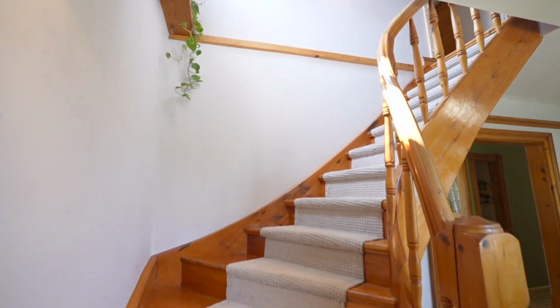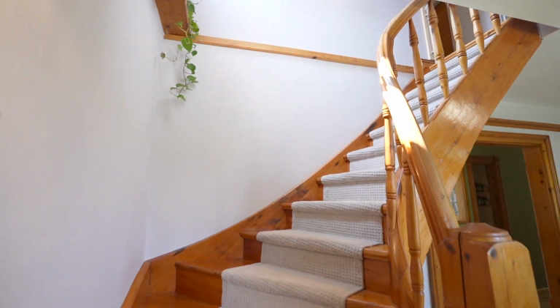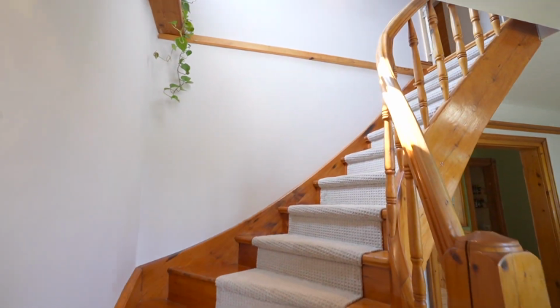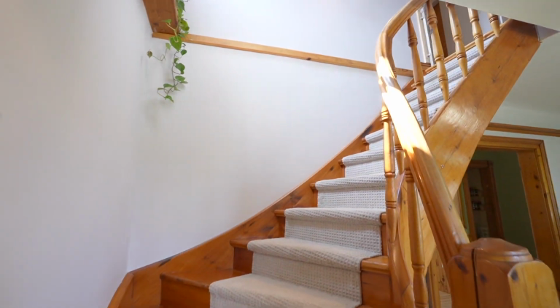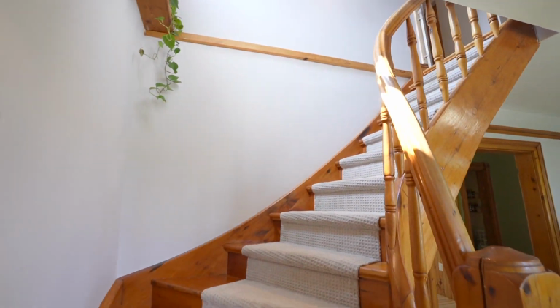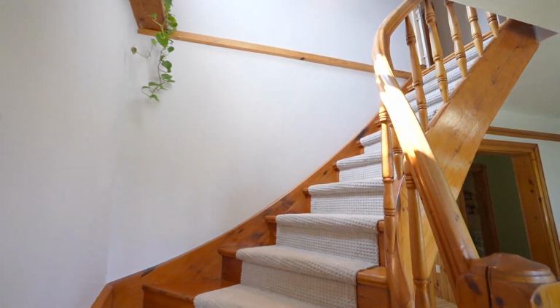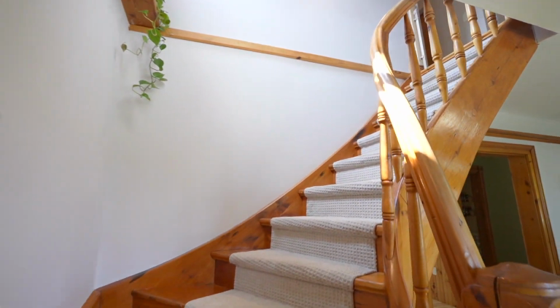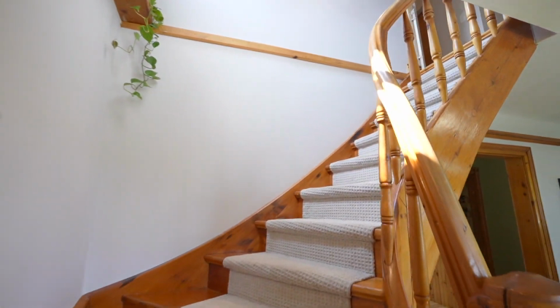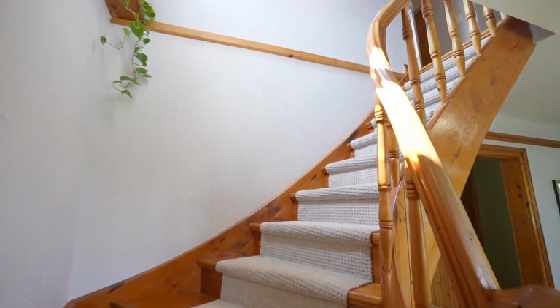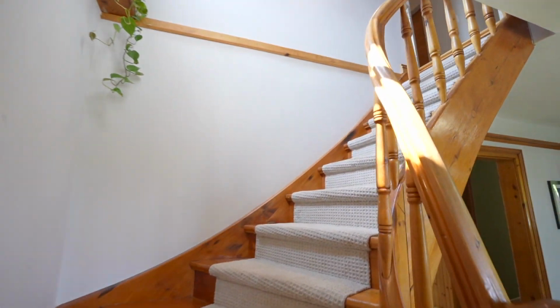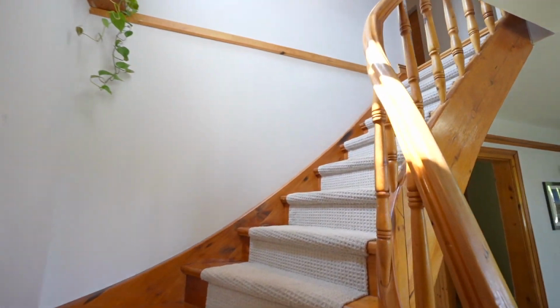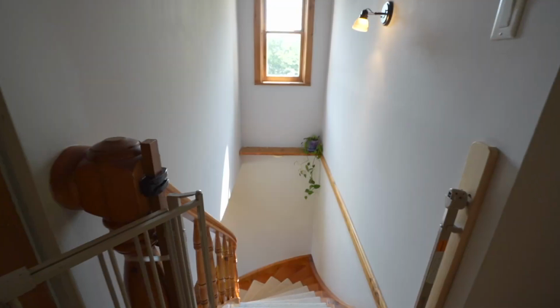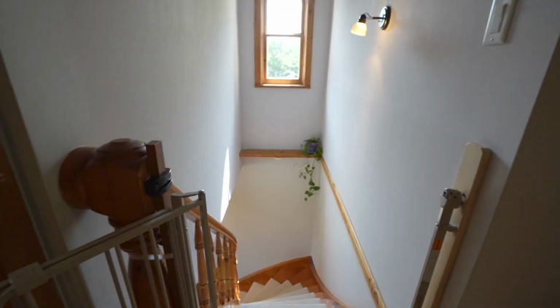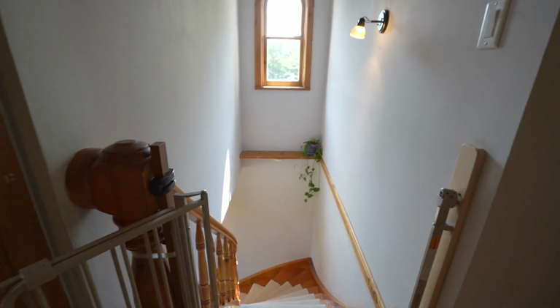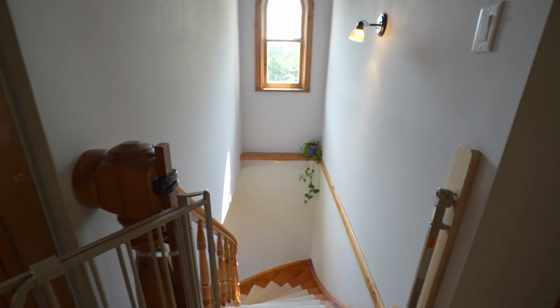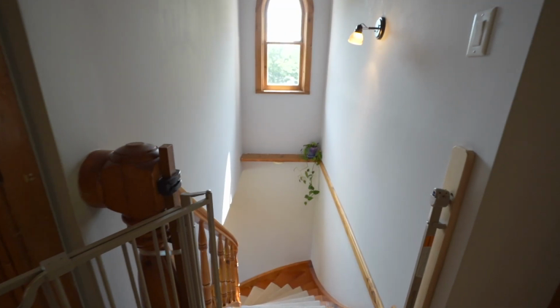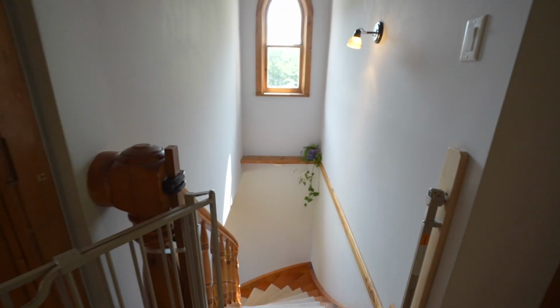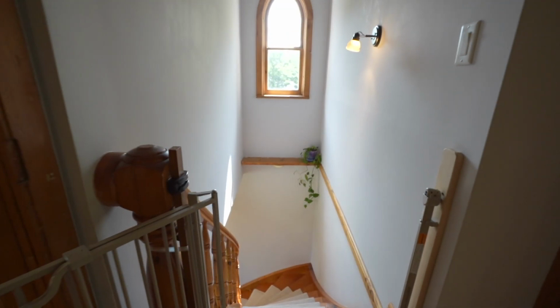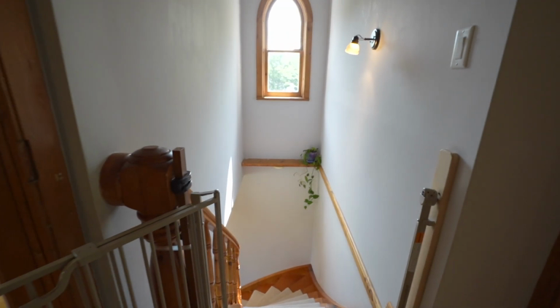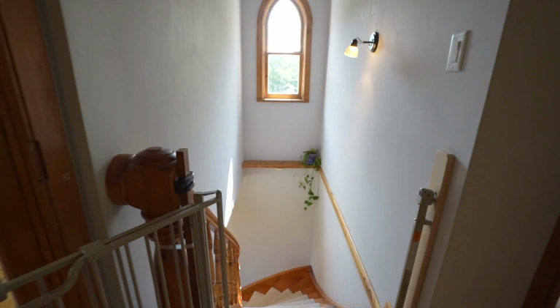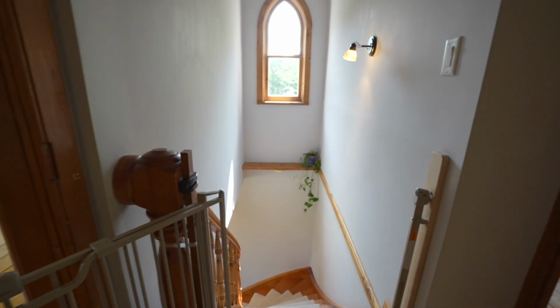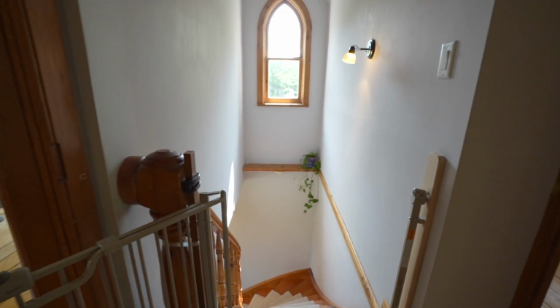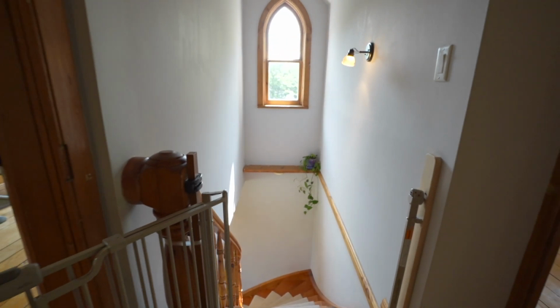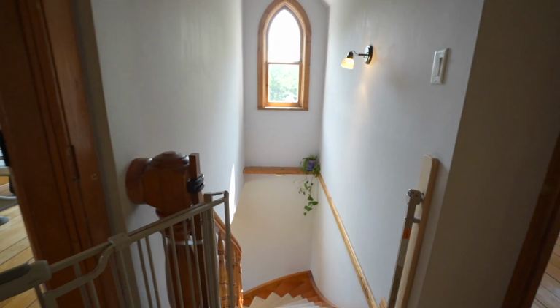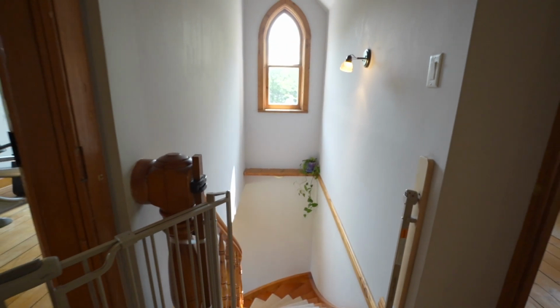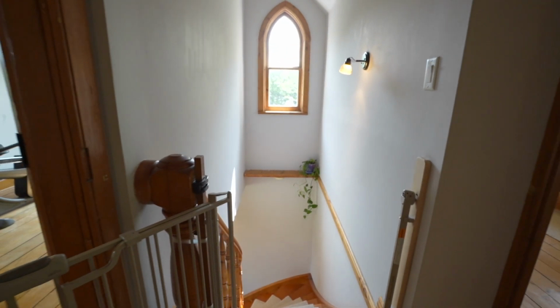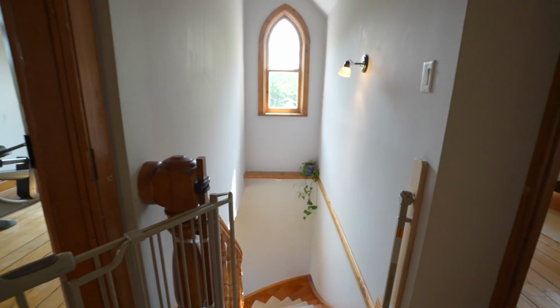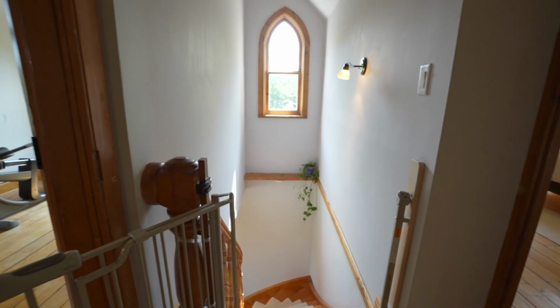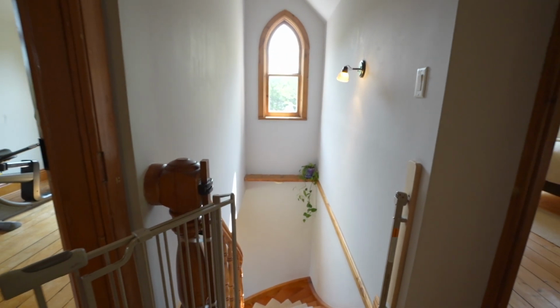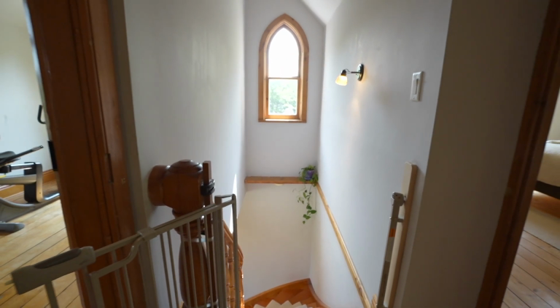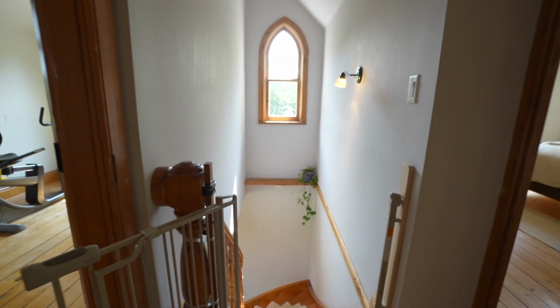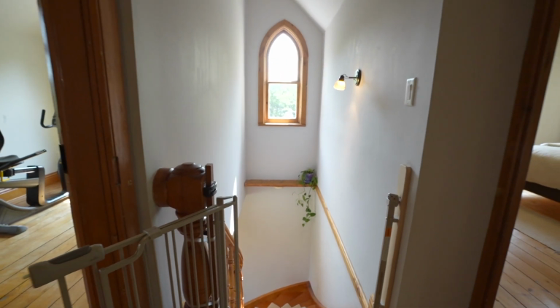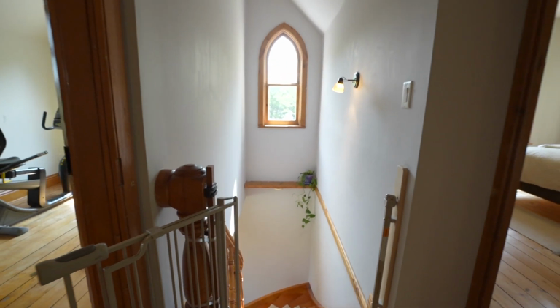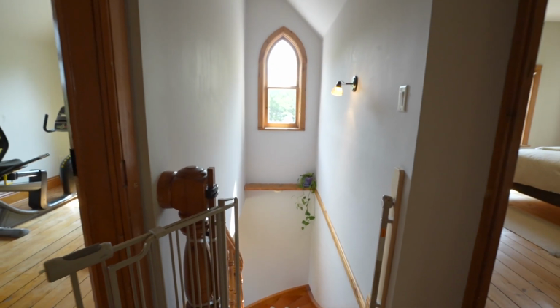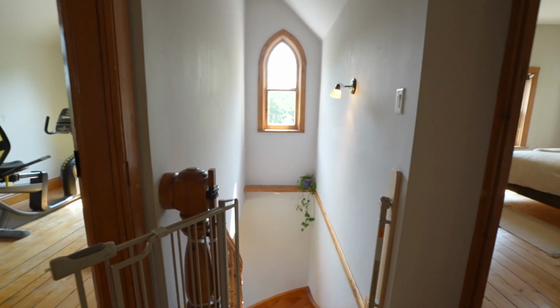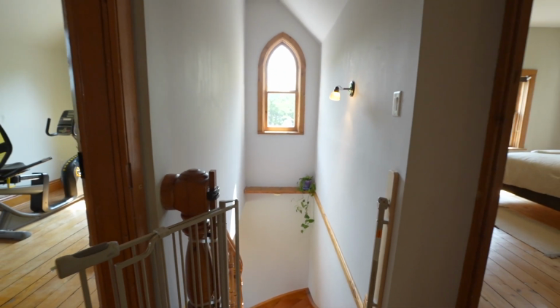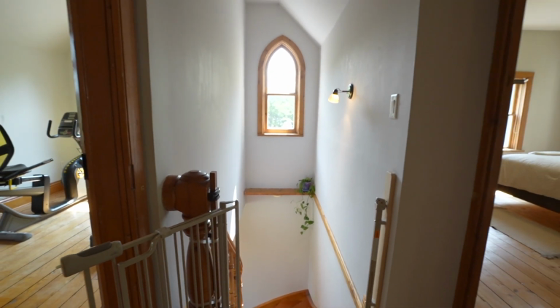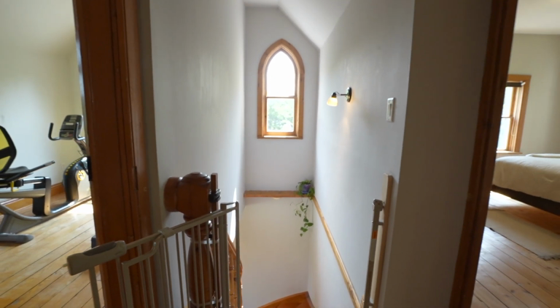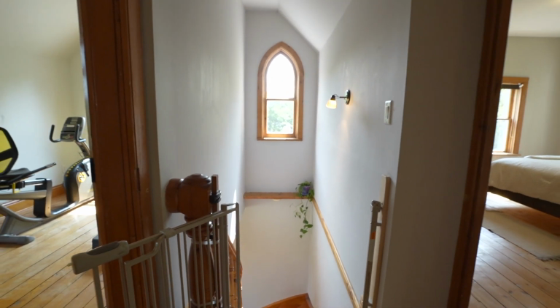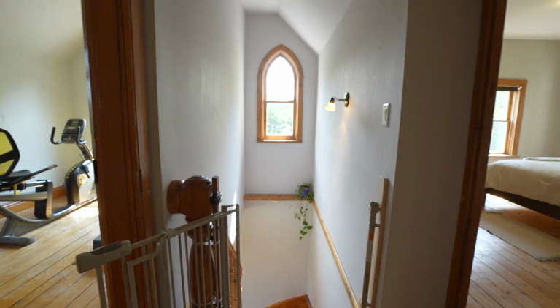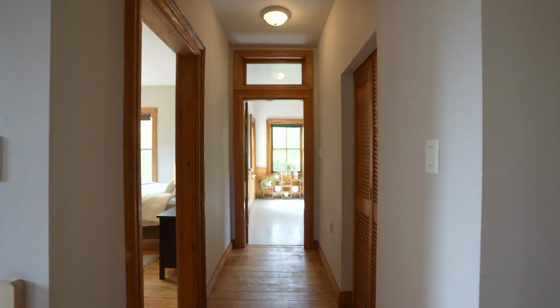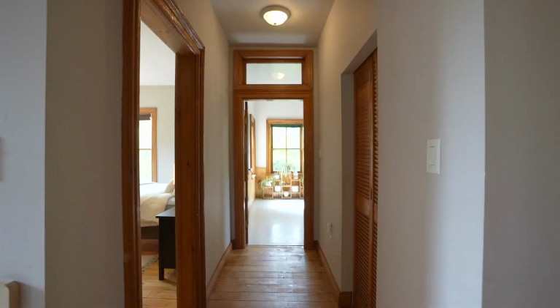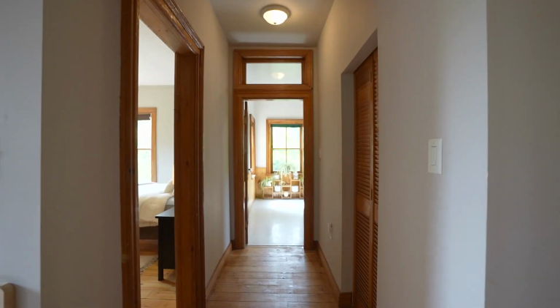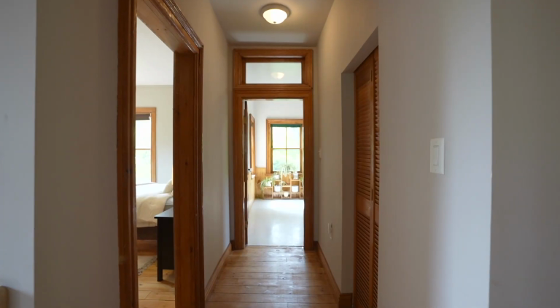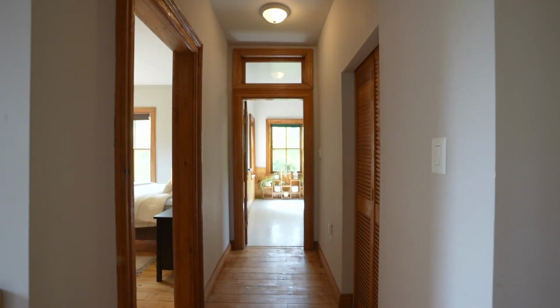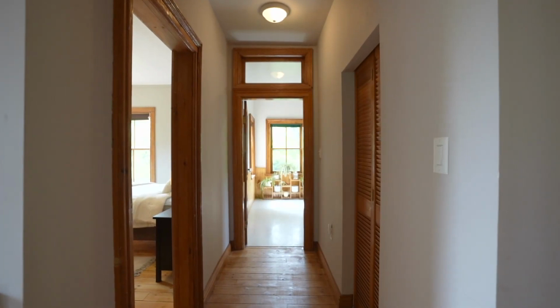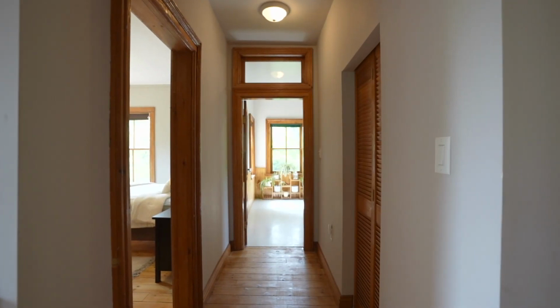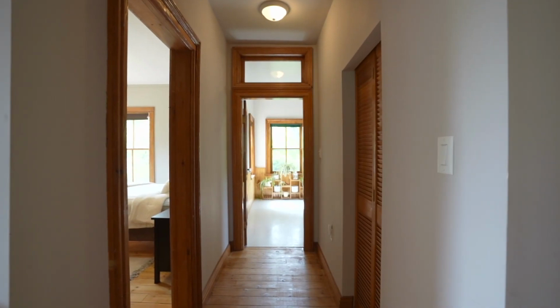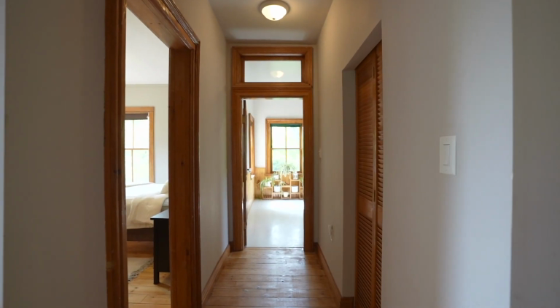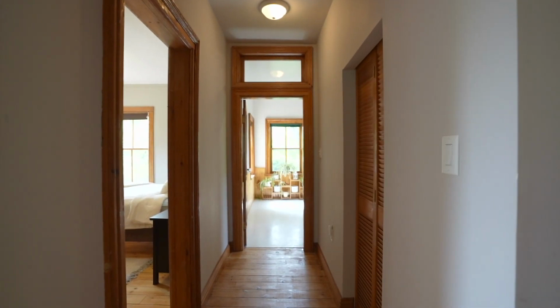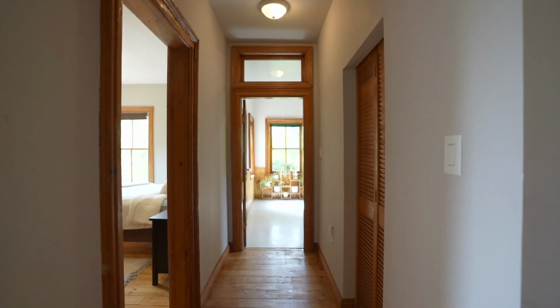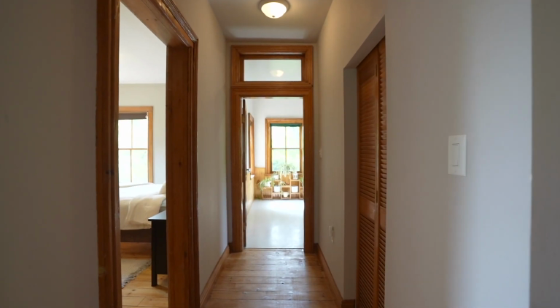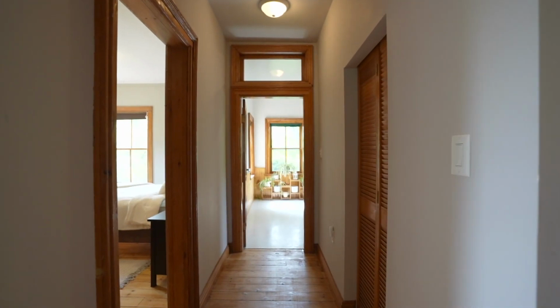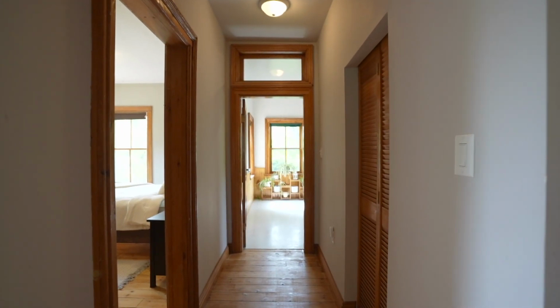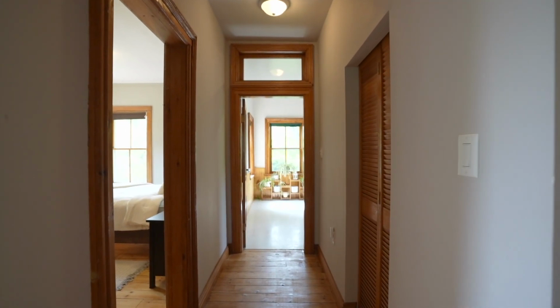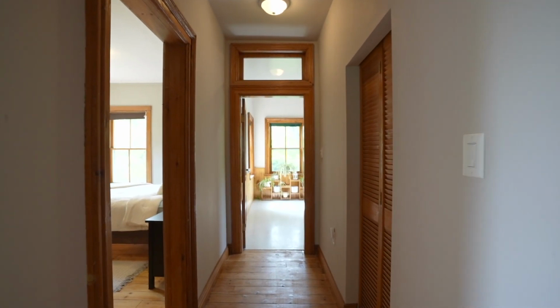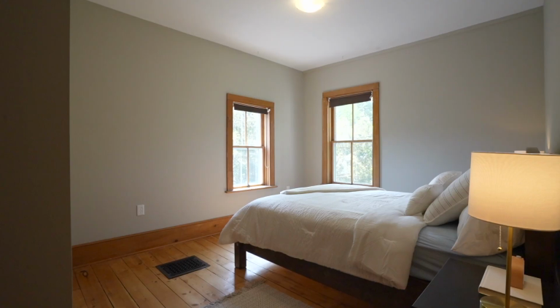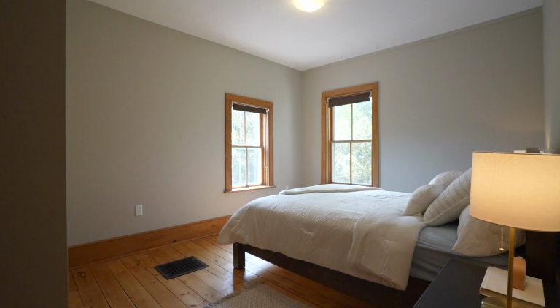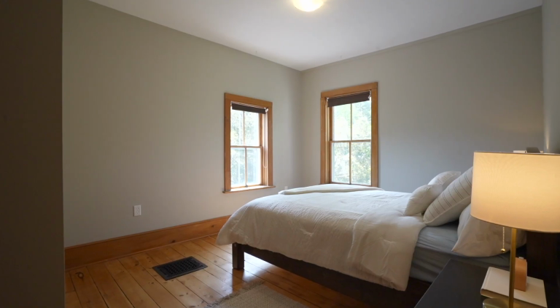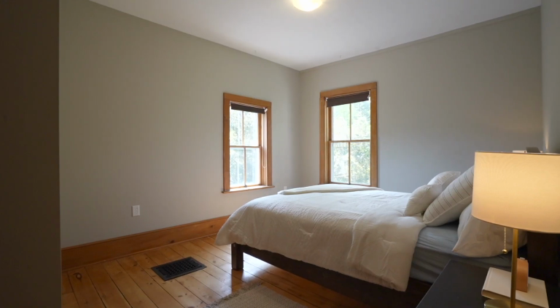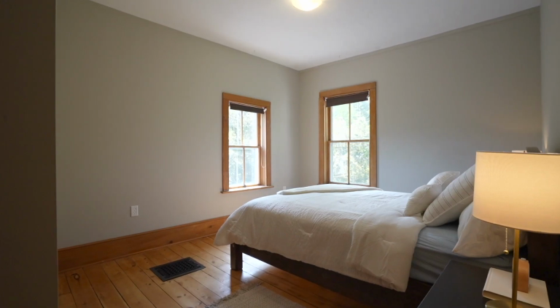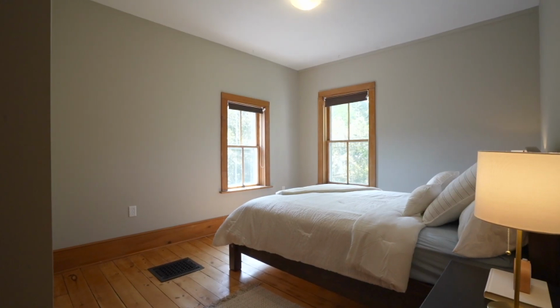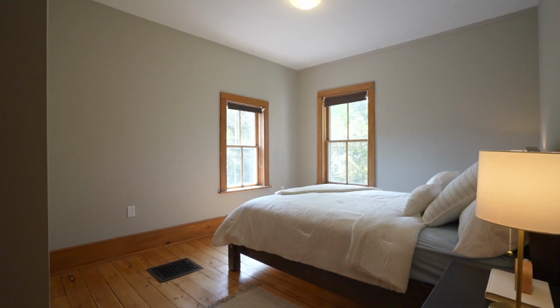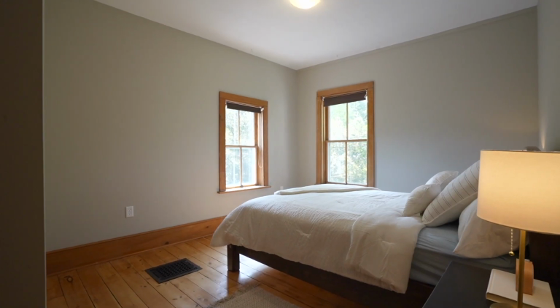On the upper level, you'll find four bedrooms, a large four-piece bathroom, and a built-in desk with bookshelves on either side.